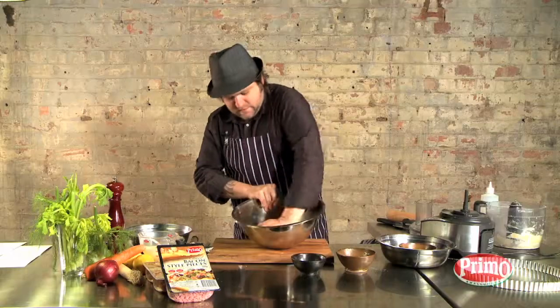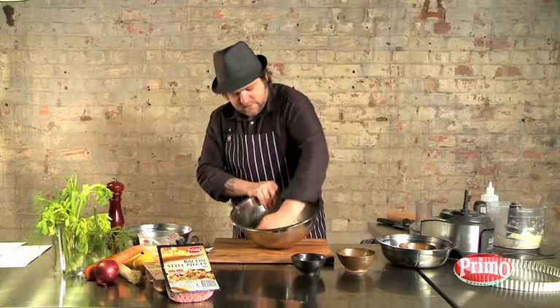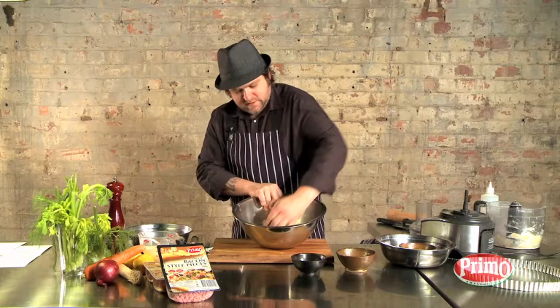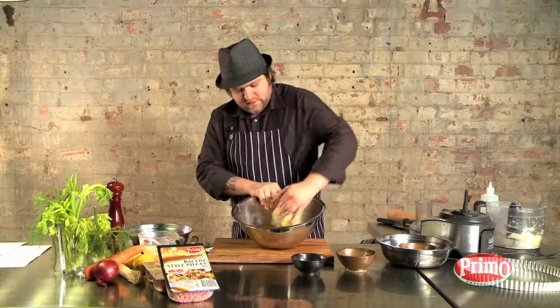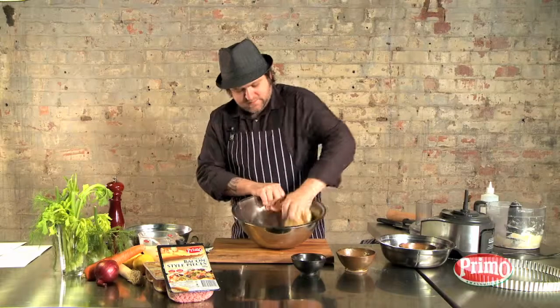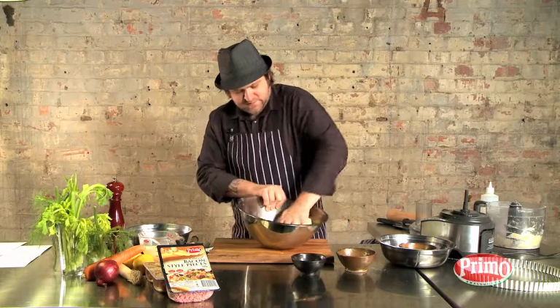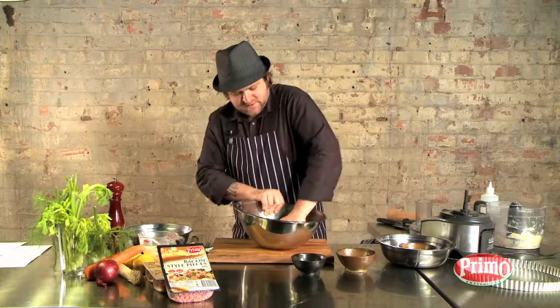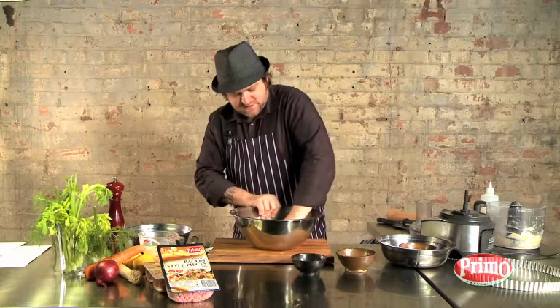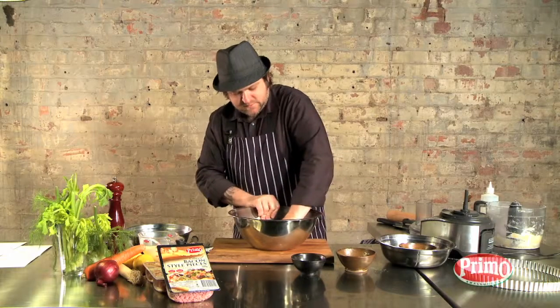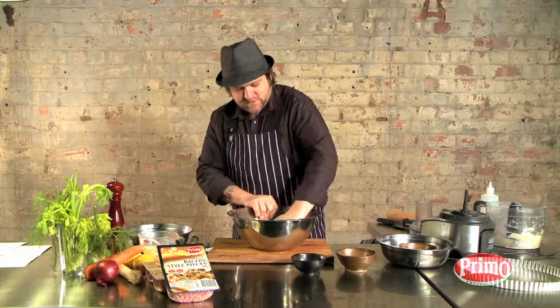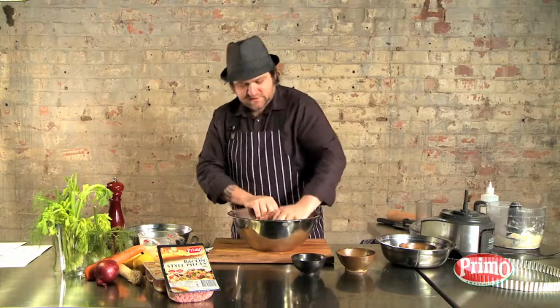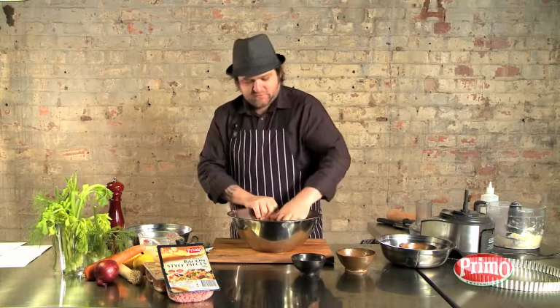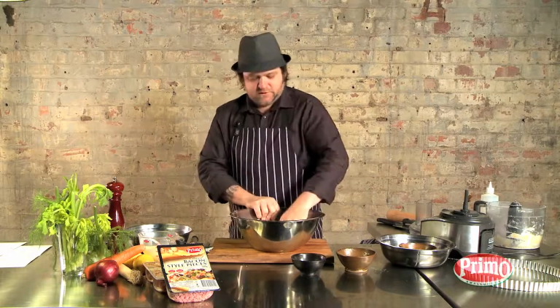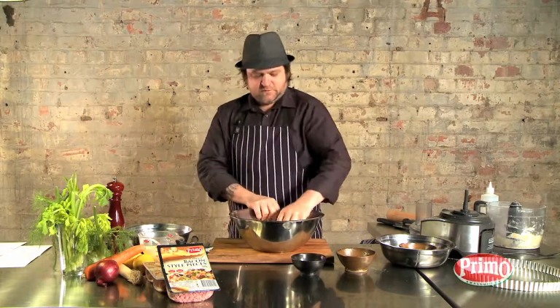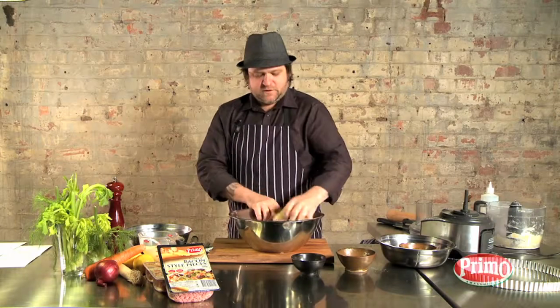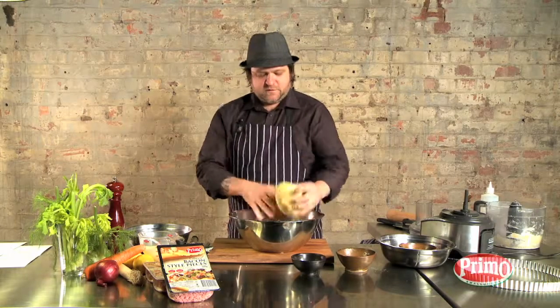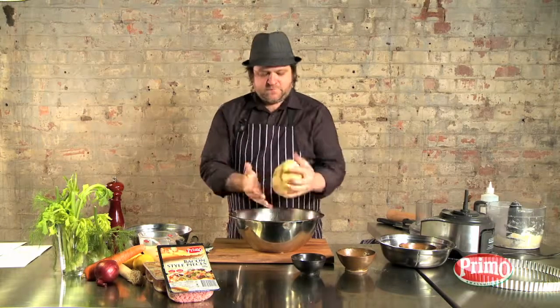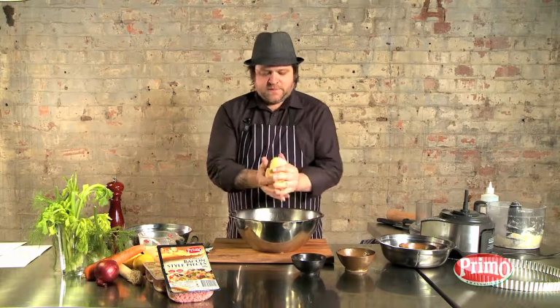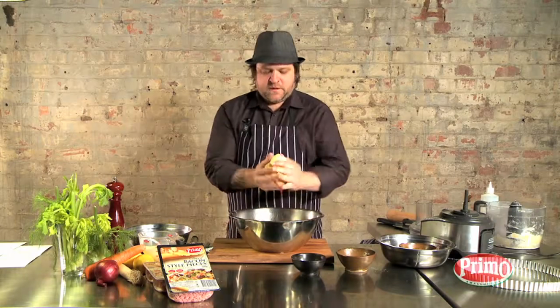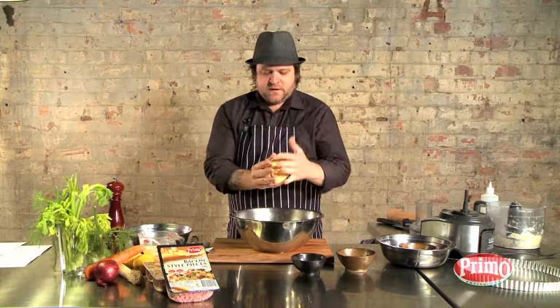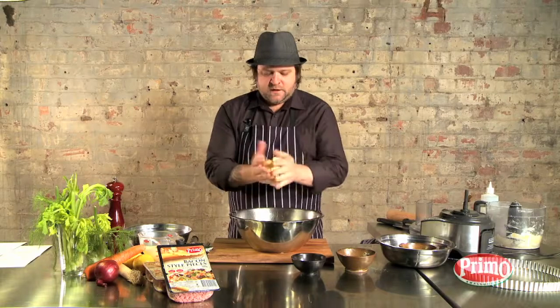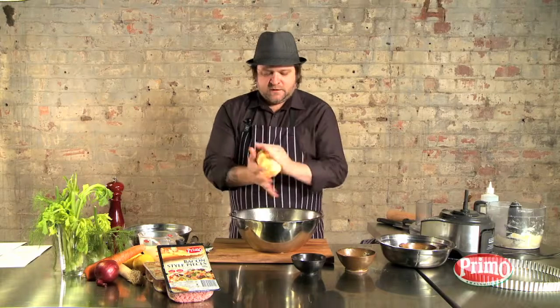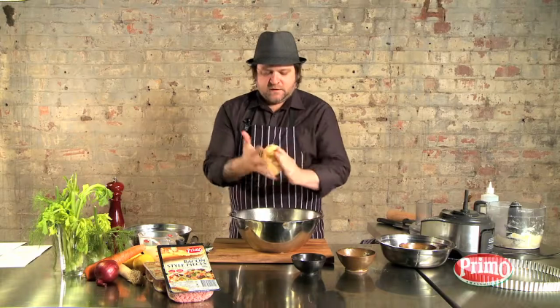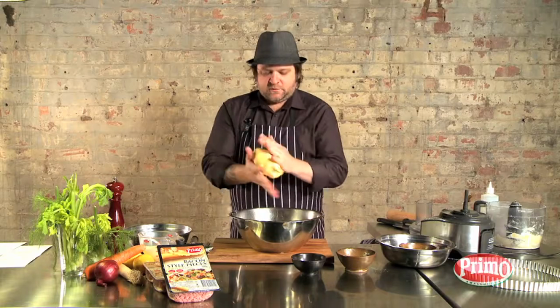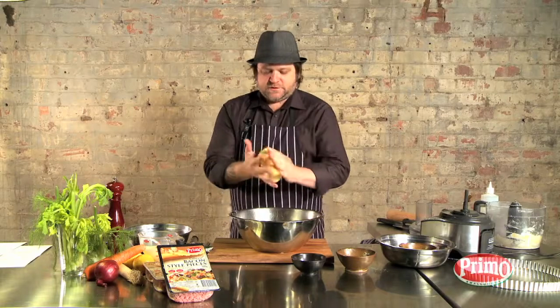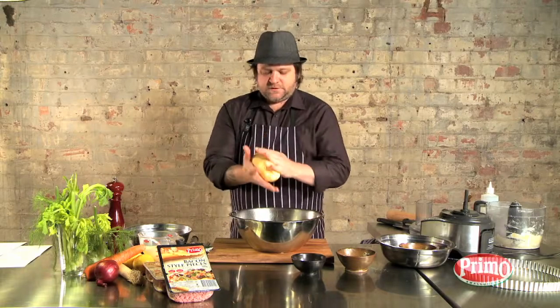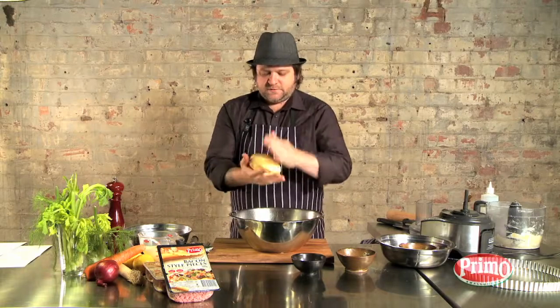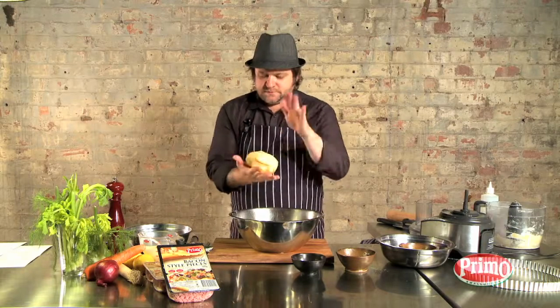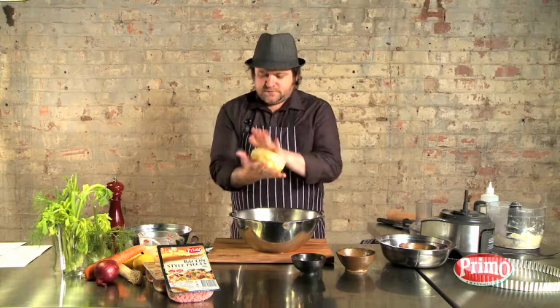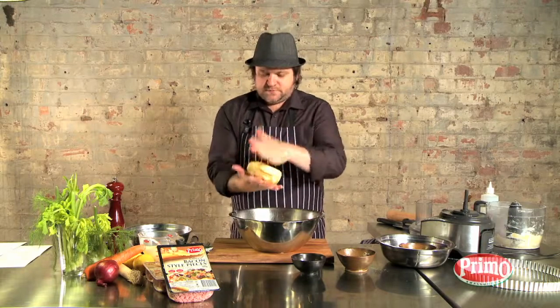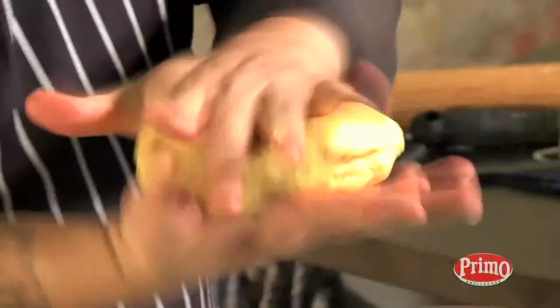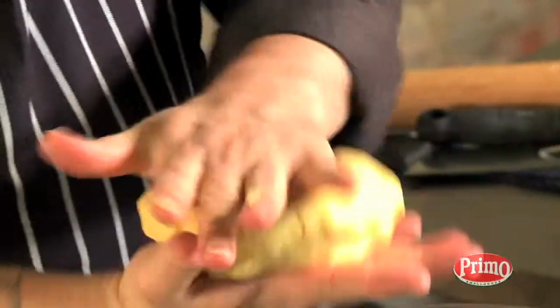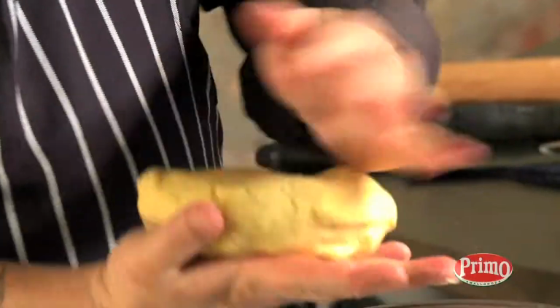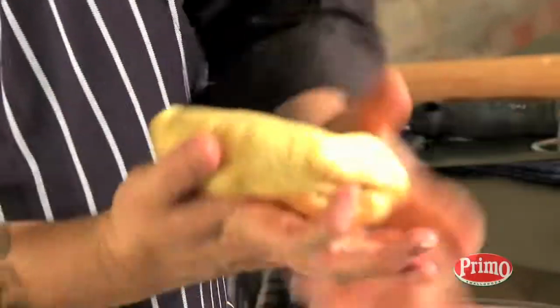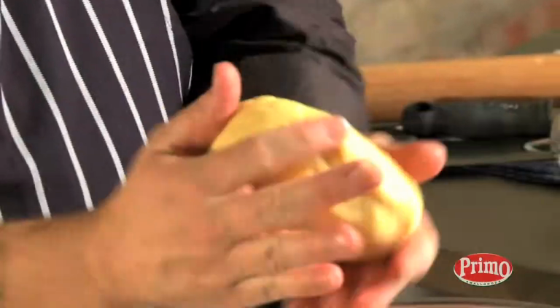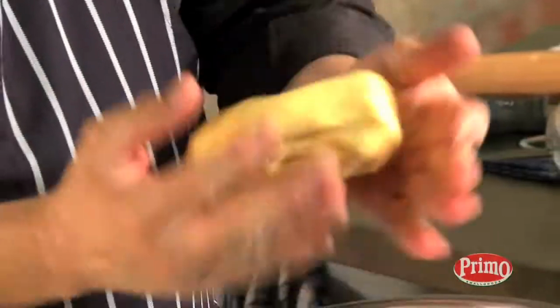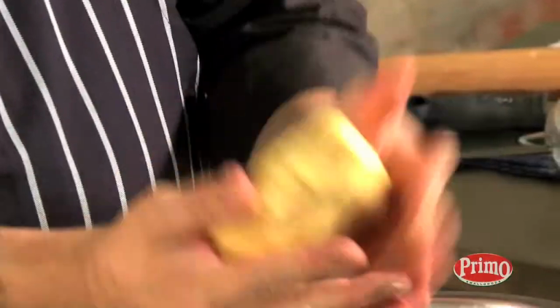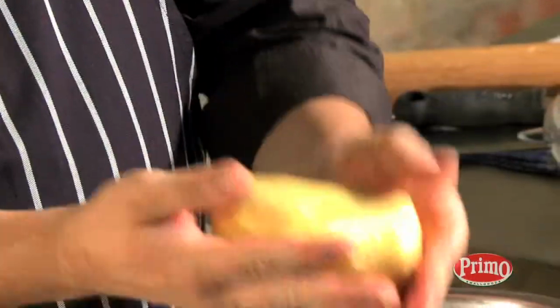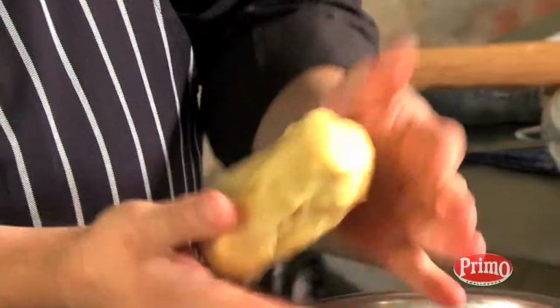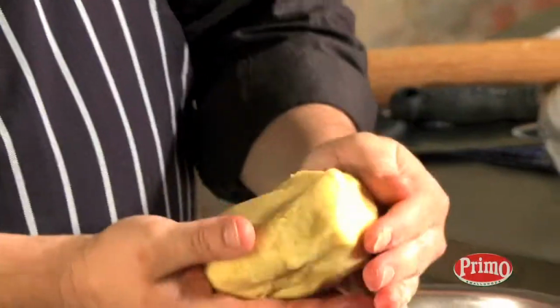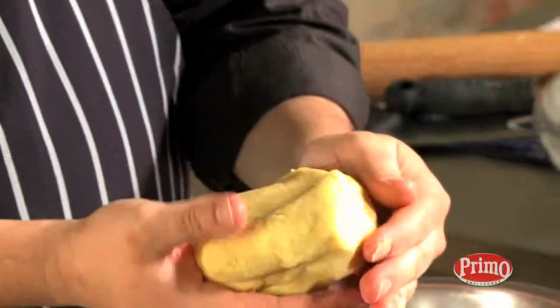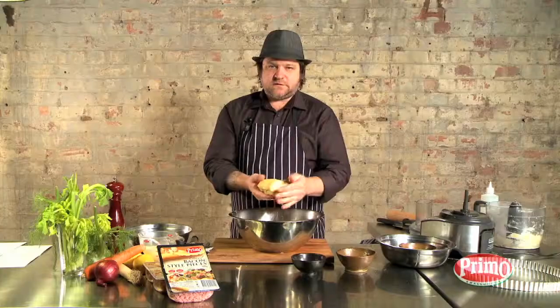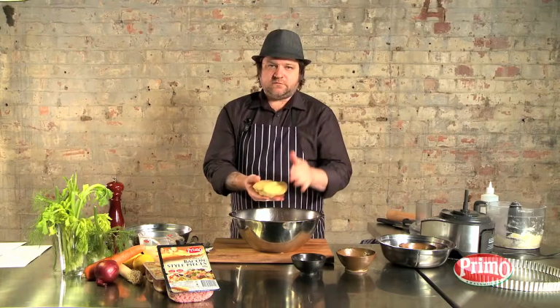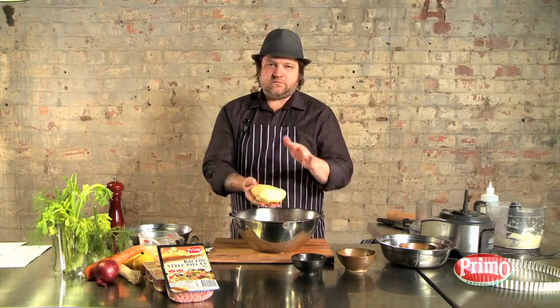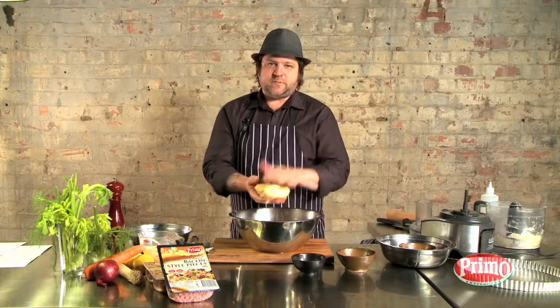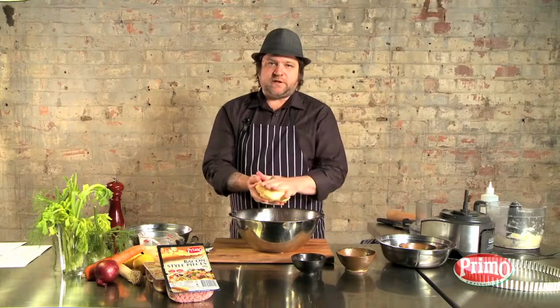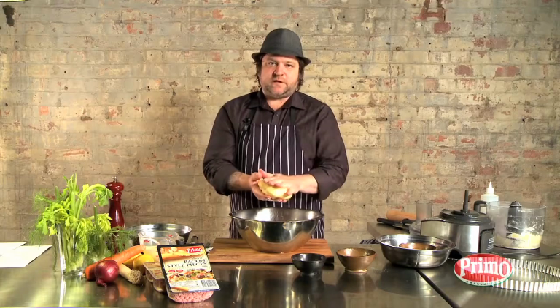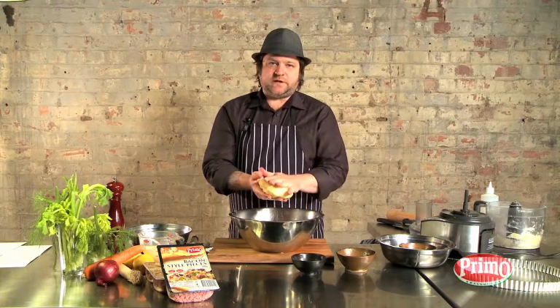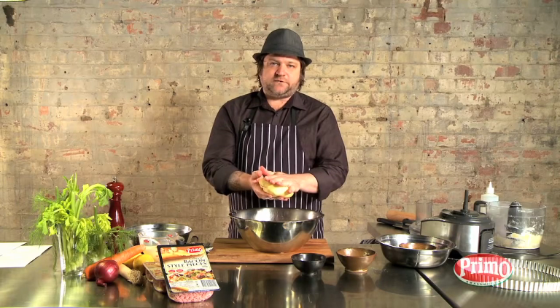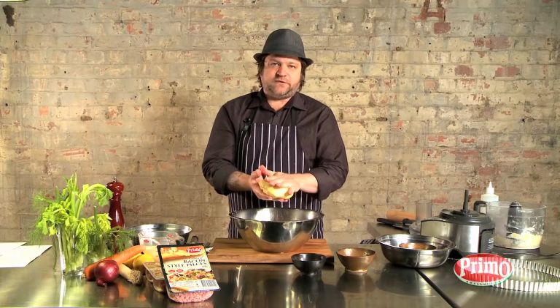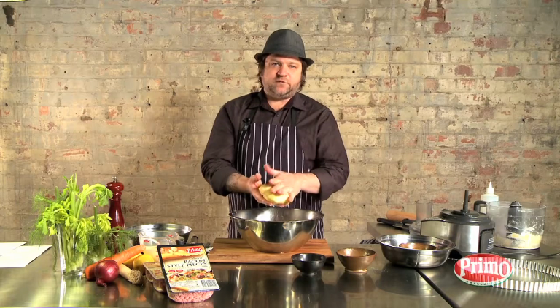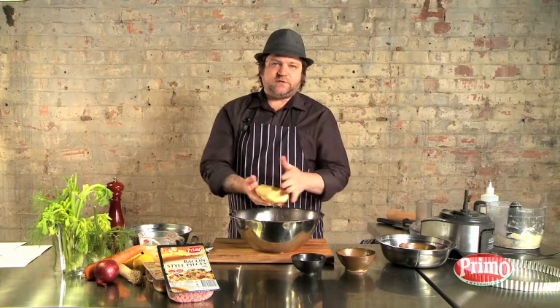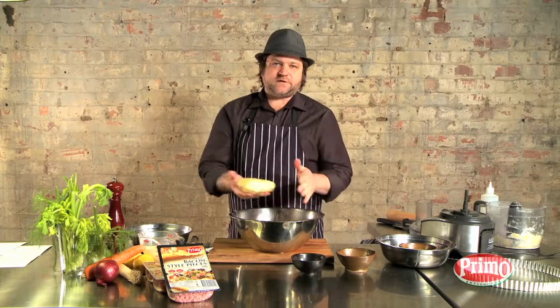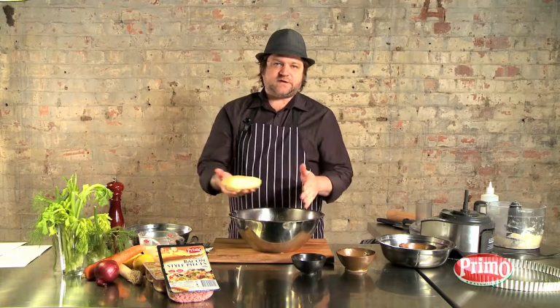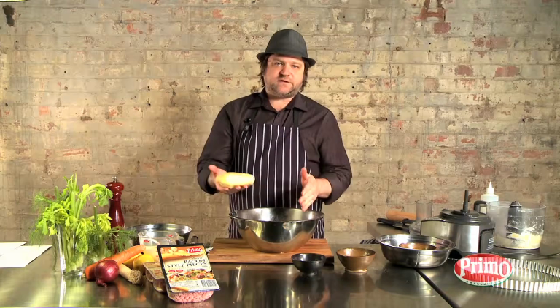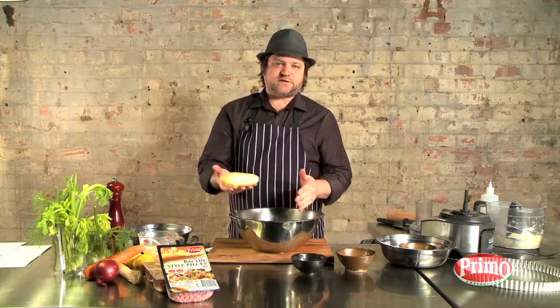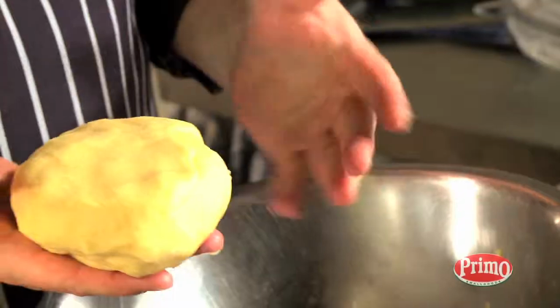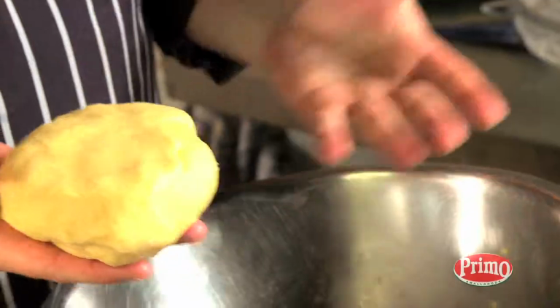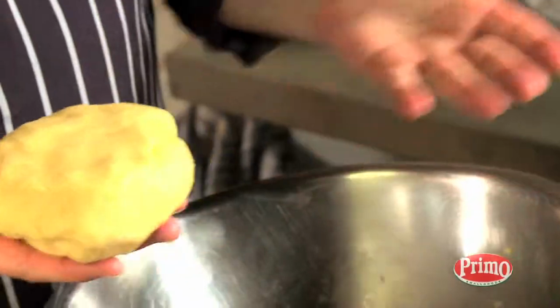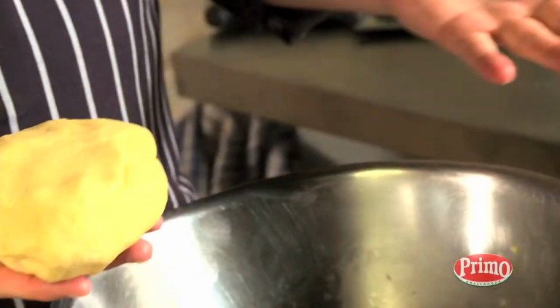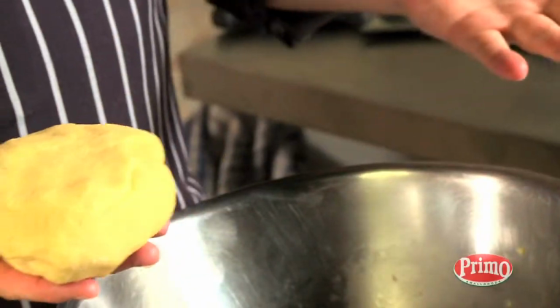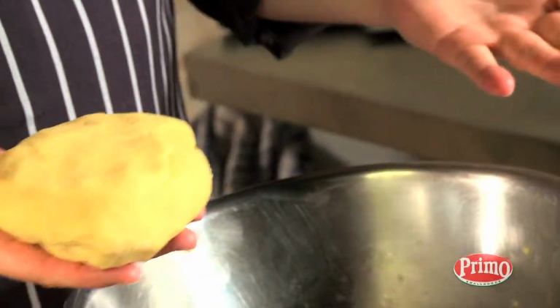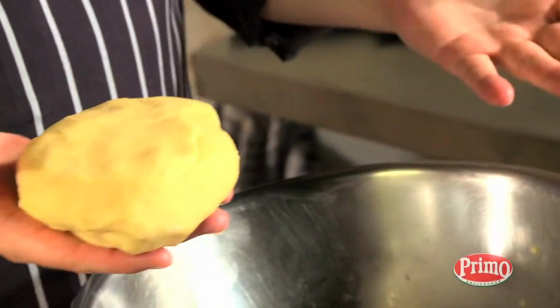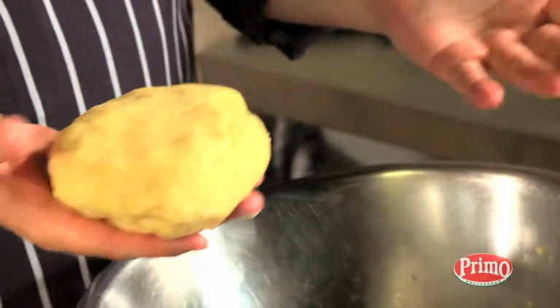It's come together really well. Now what we do is flatten that into a disc, wrap it in cling film and set it aside while we make the filling.